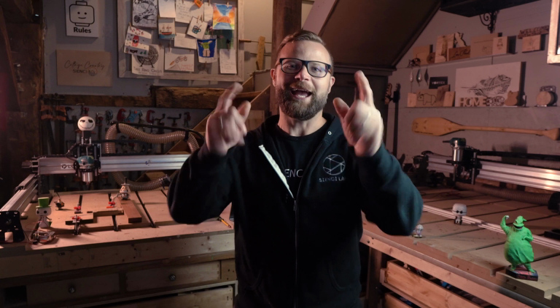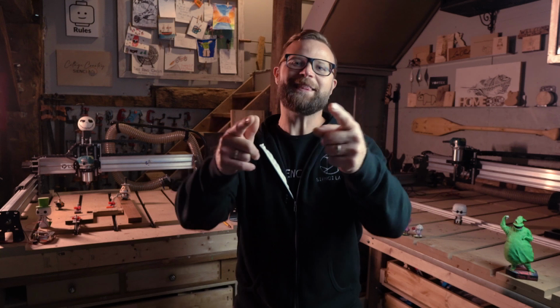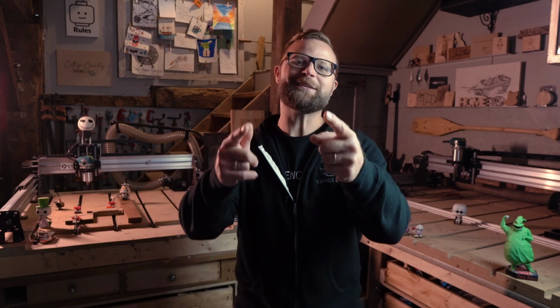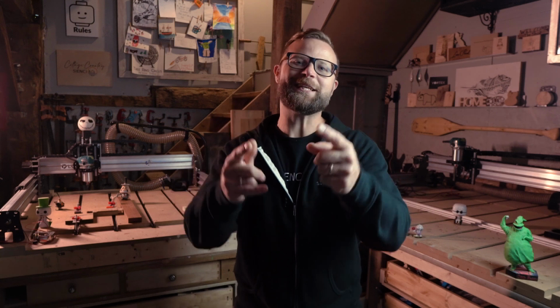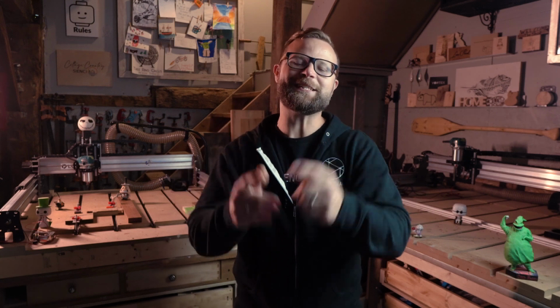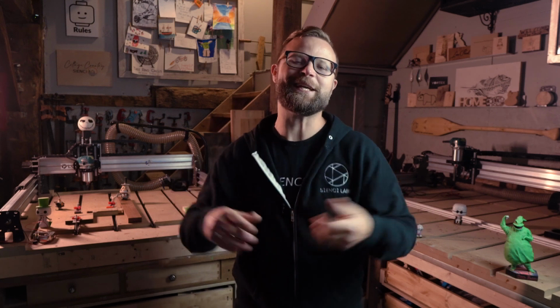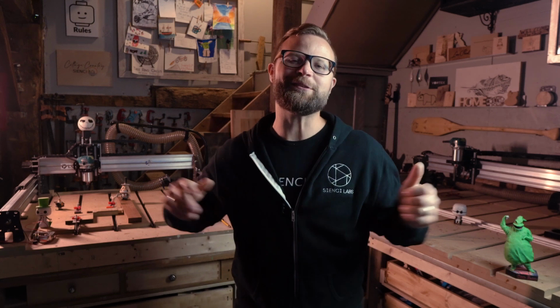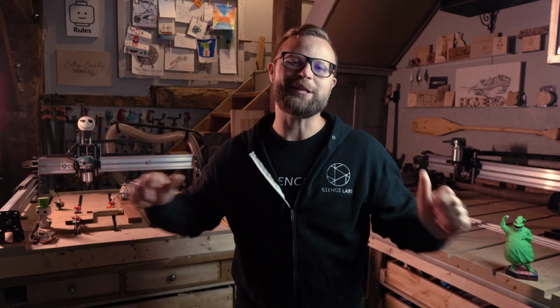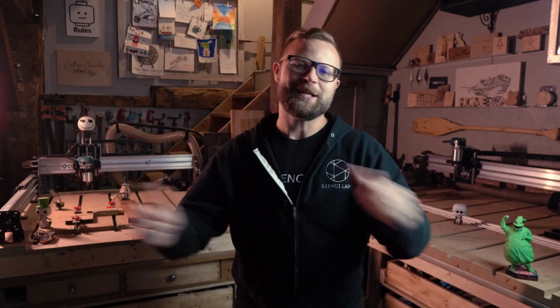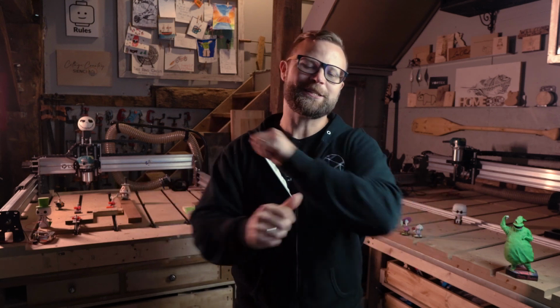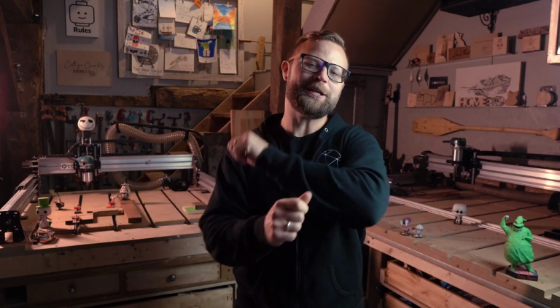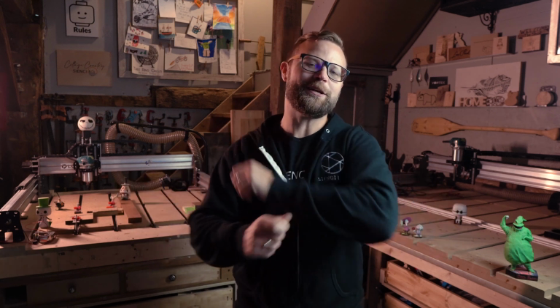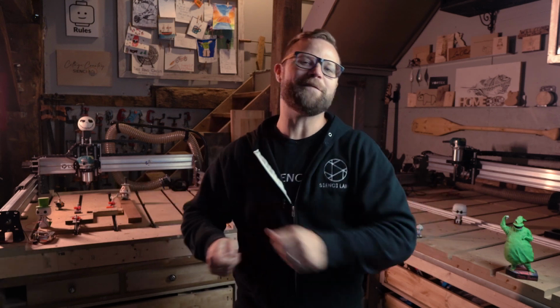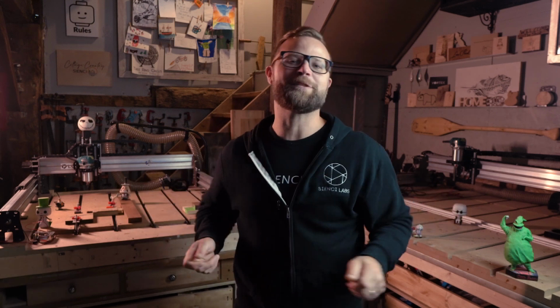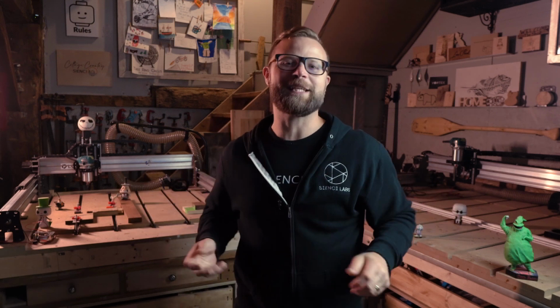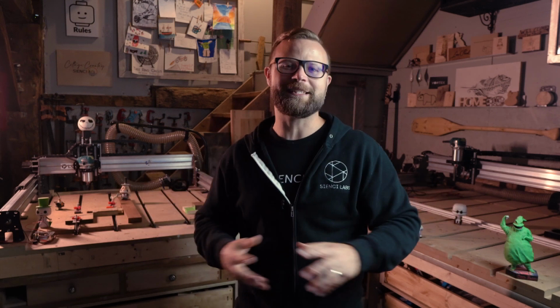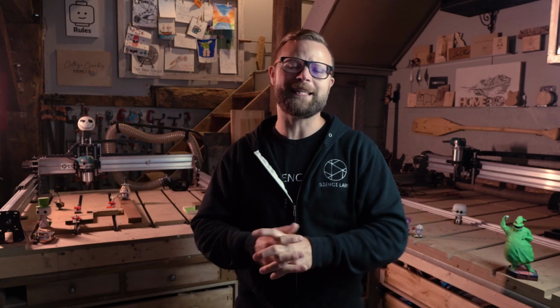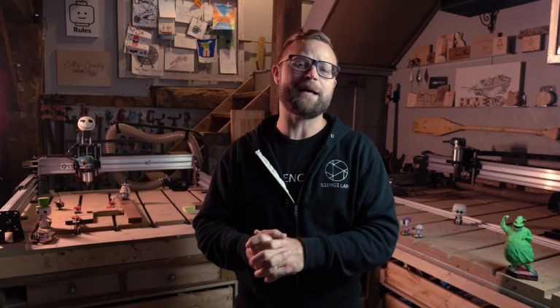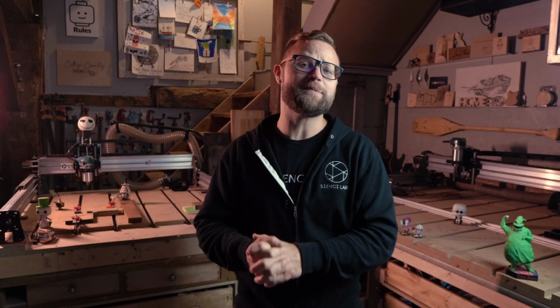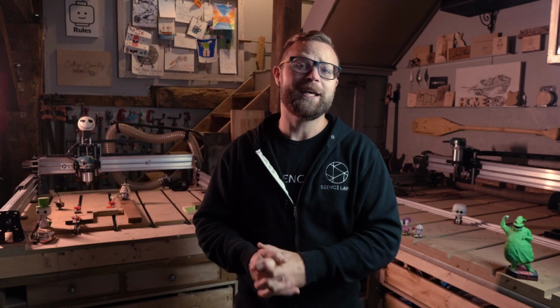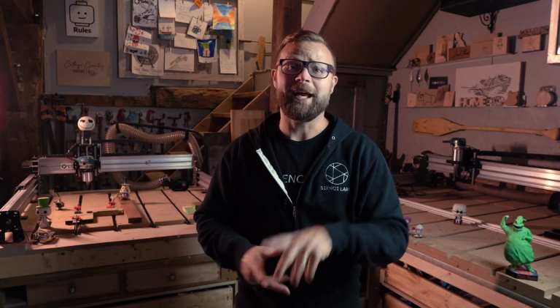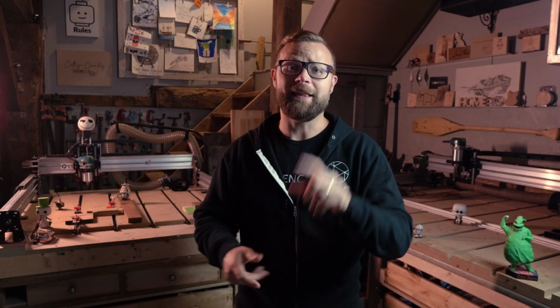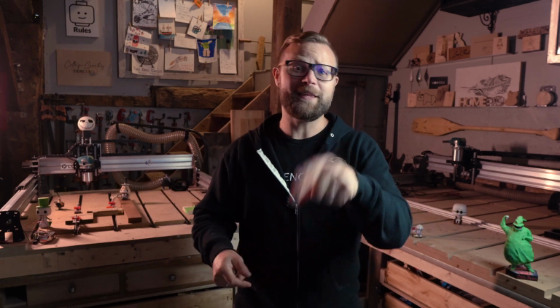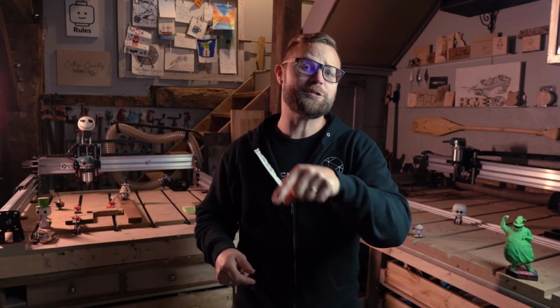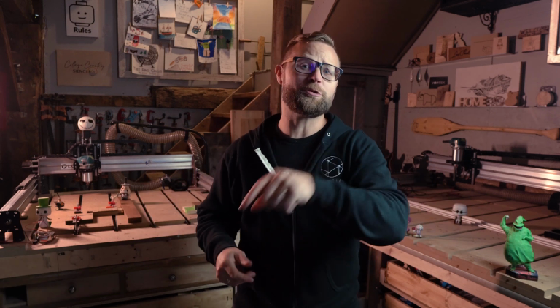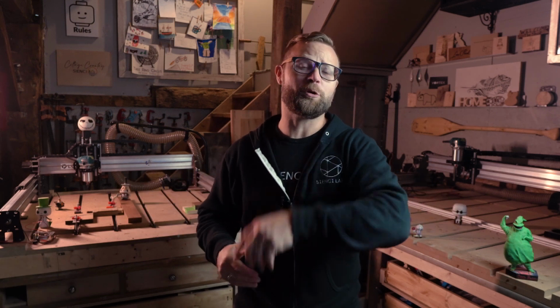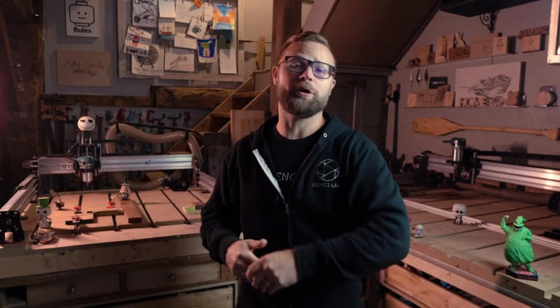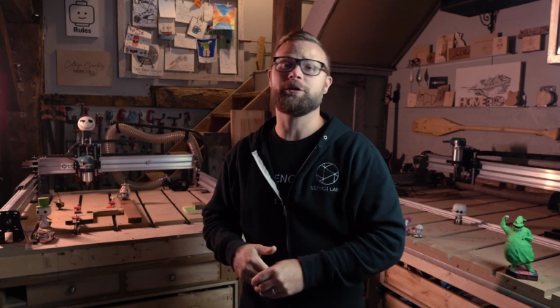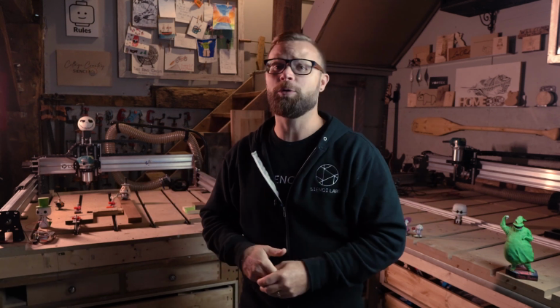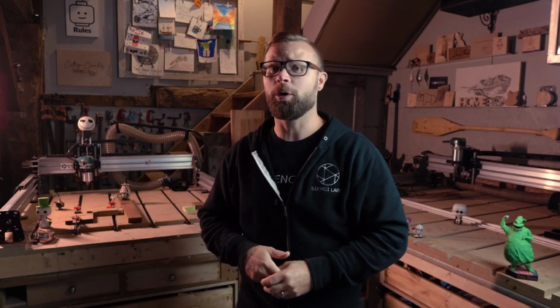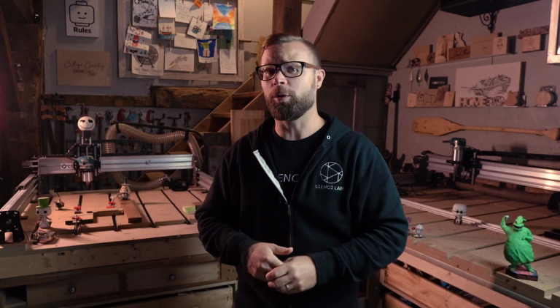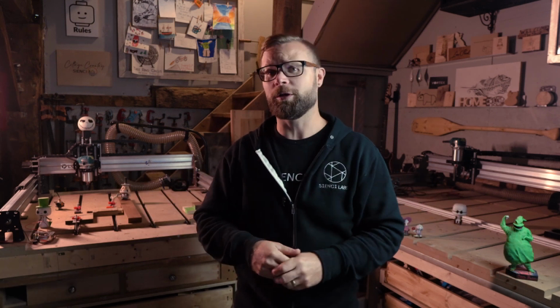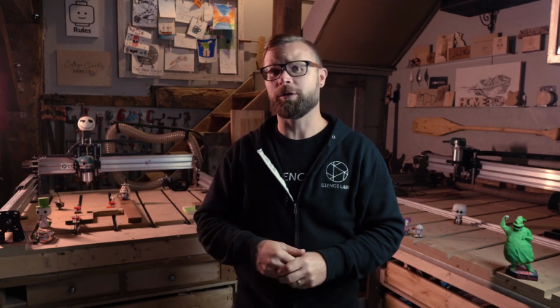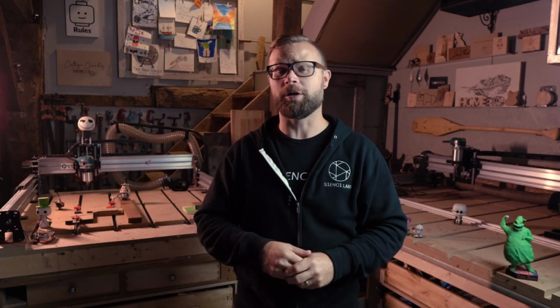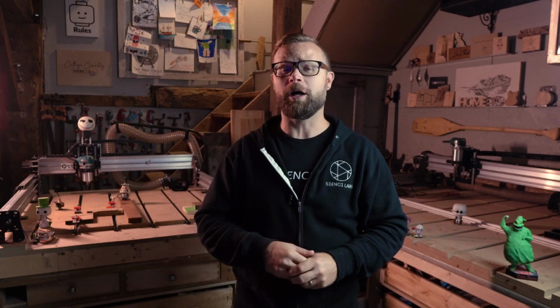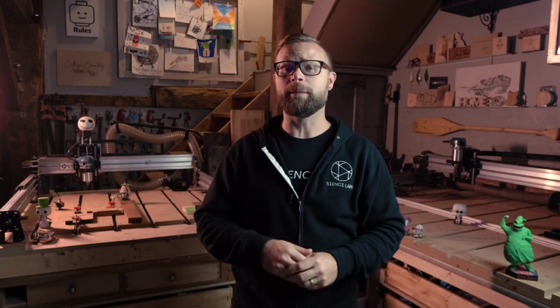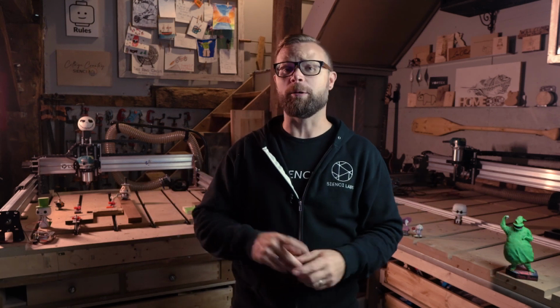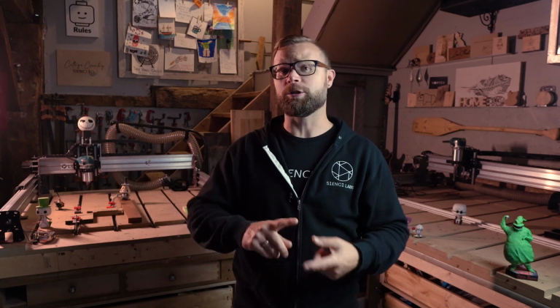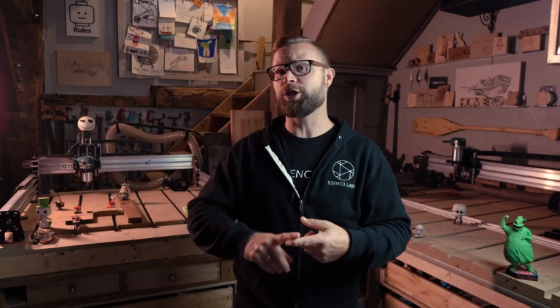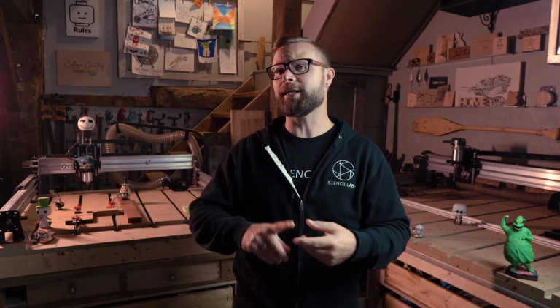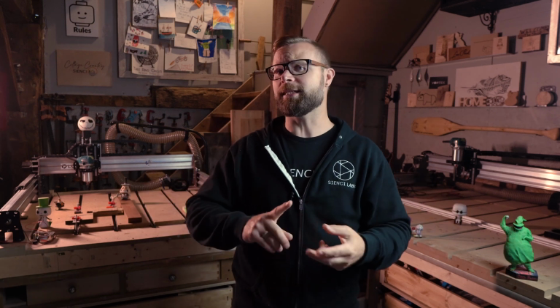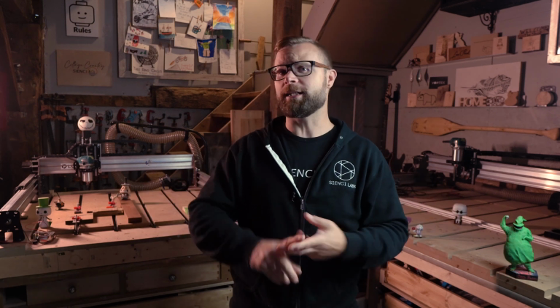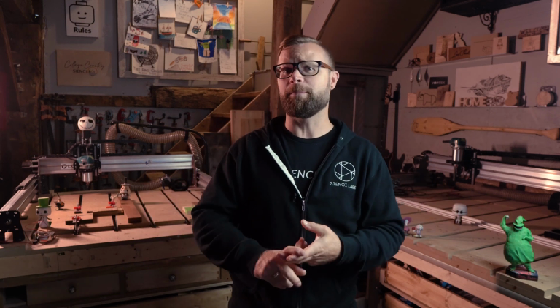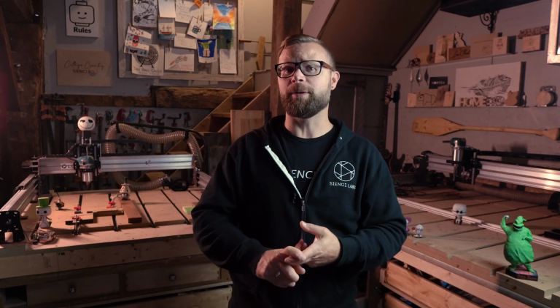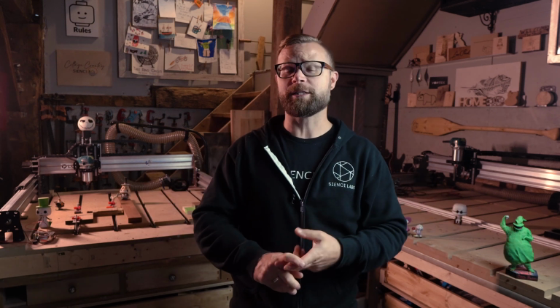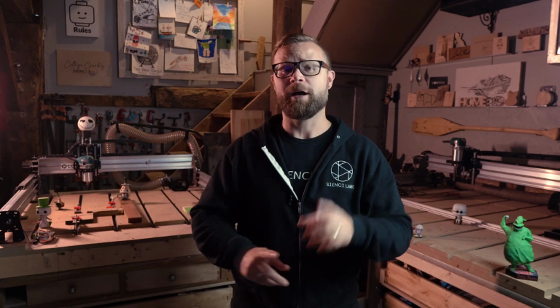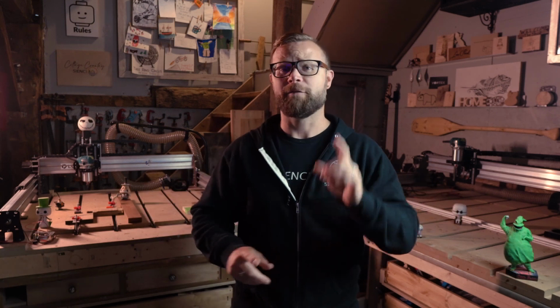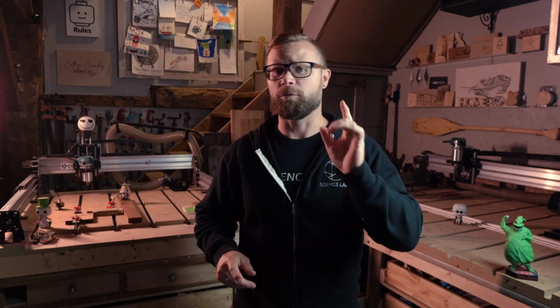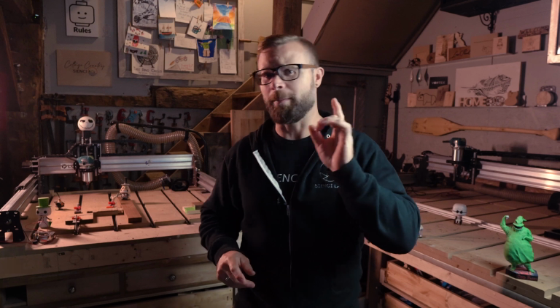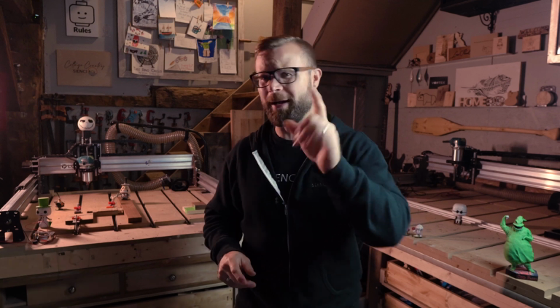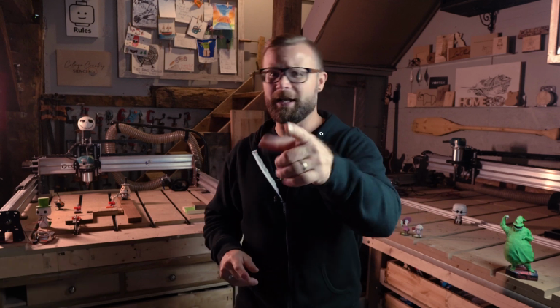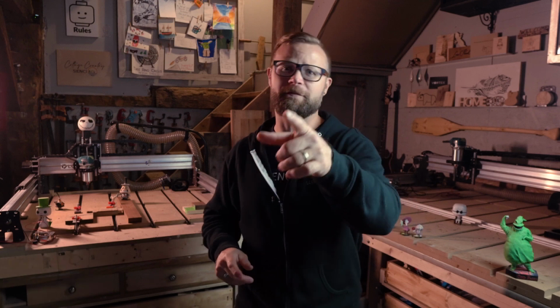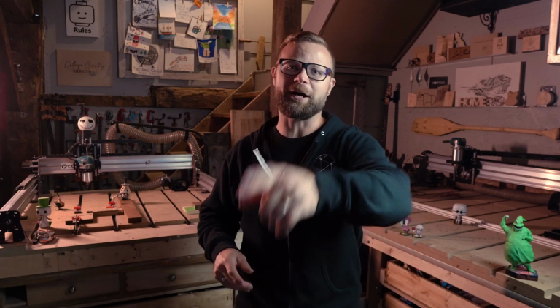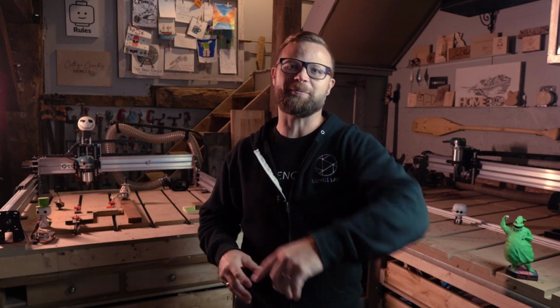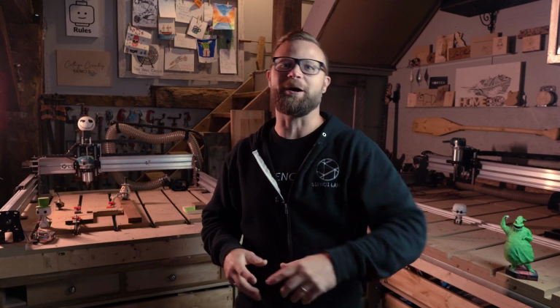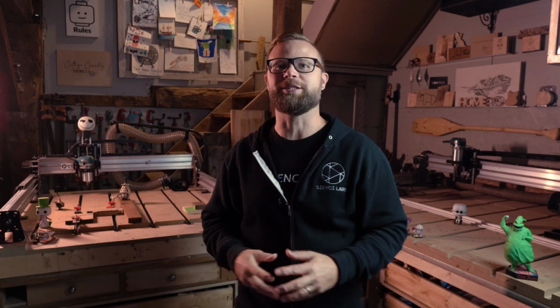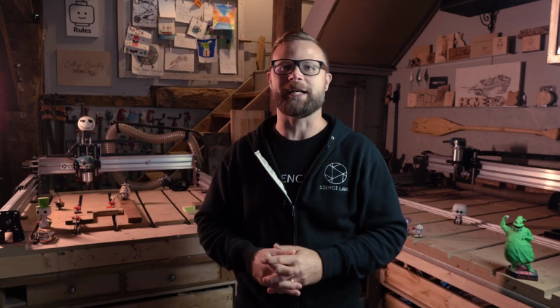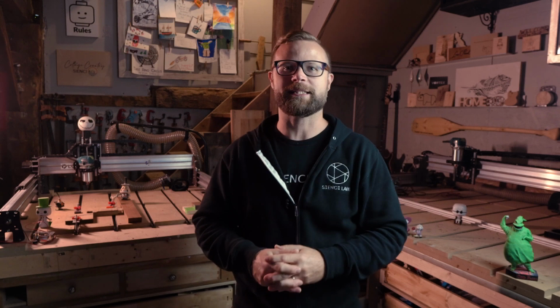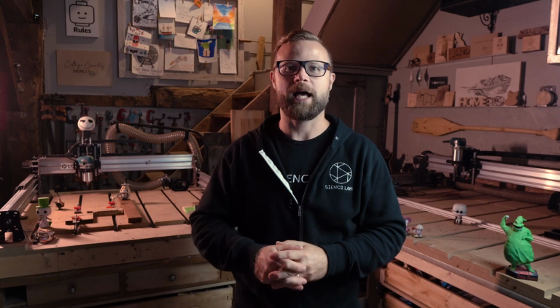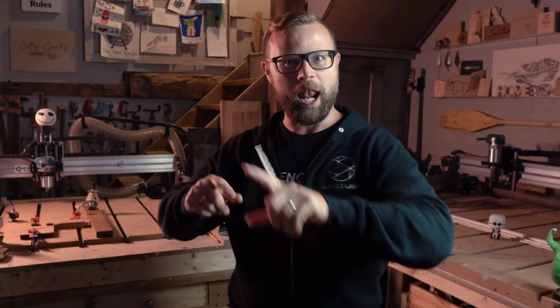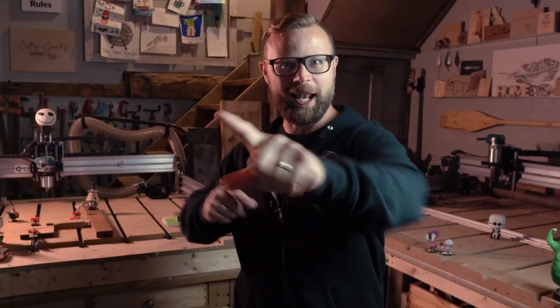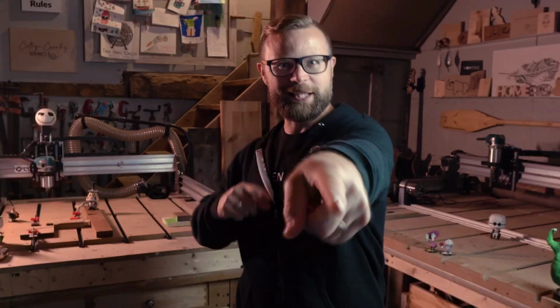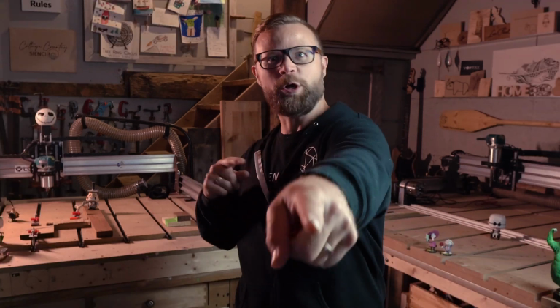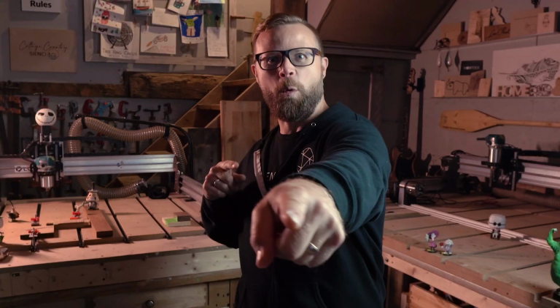Hey there CNCers! Scott here again for CNC Labs. In this tutorial, you are going to learn all about jigs and templates for repetitive cut projects. Let's go!